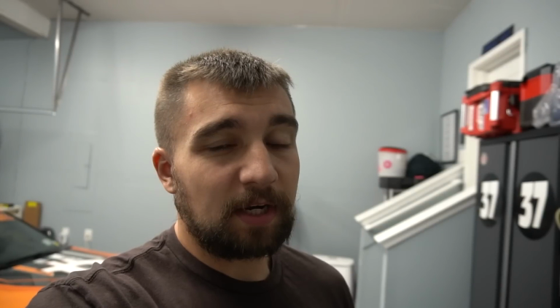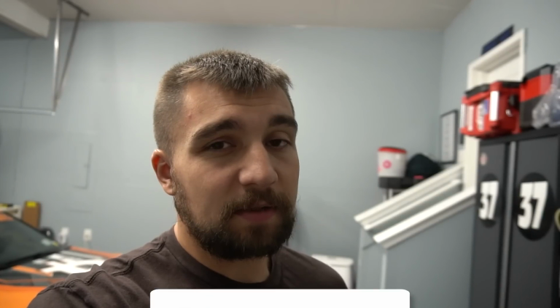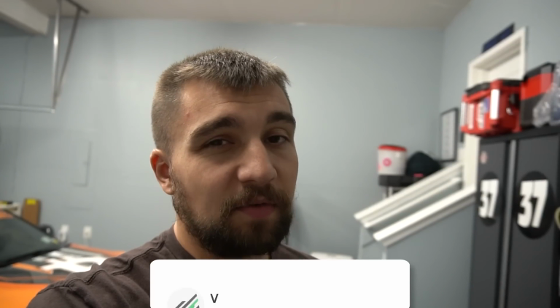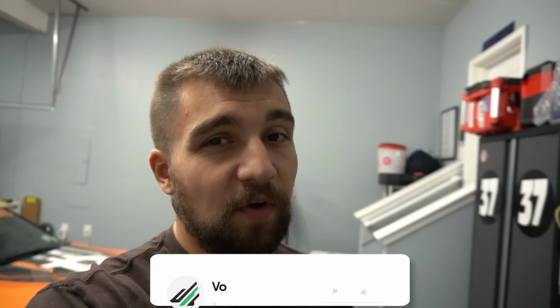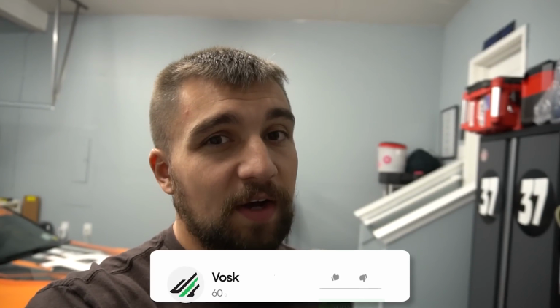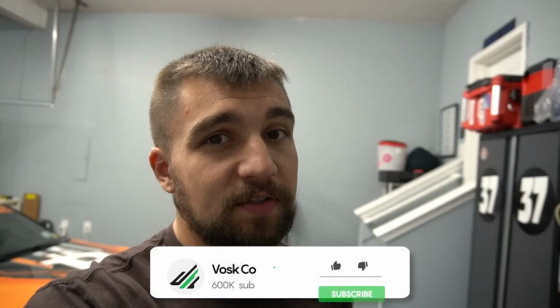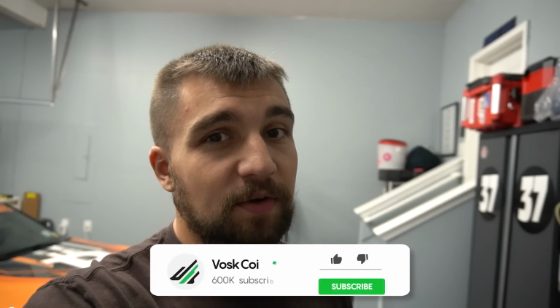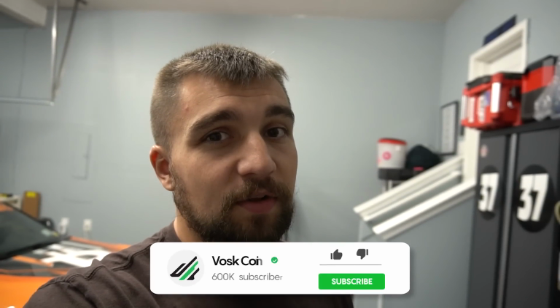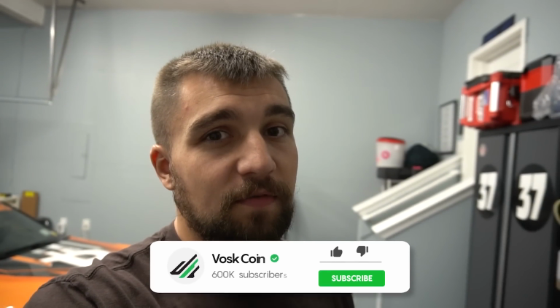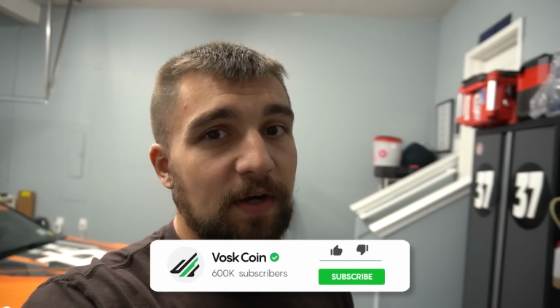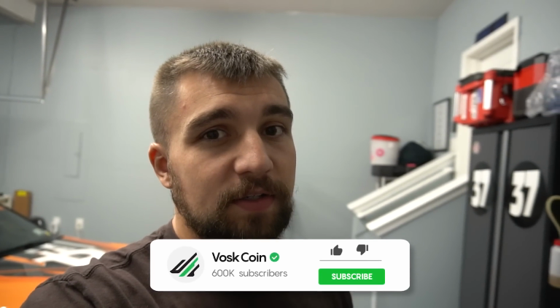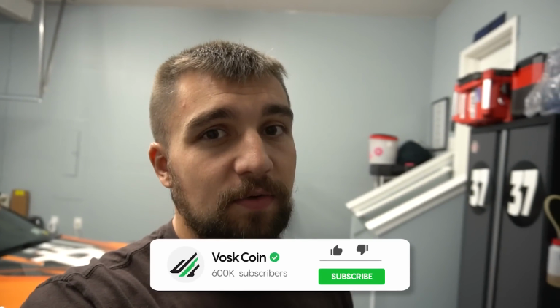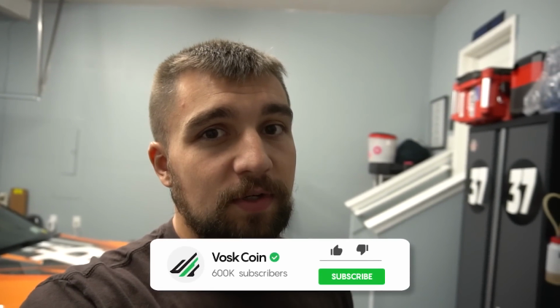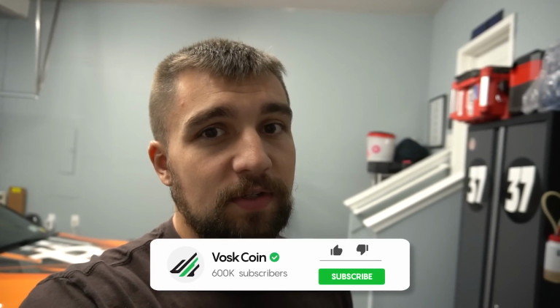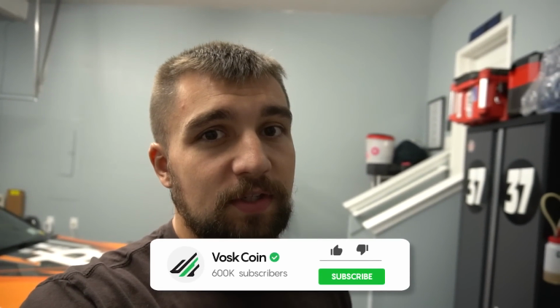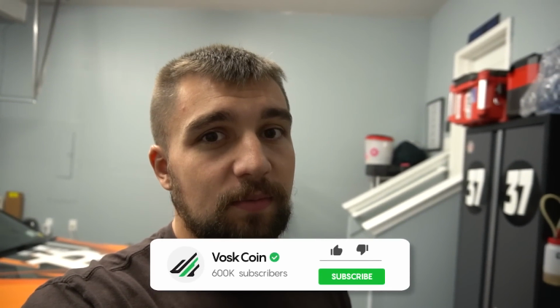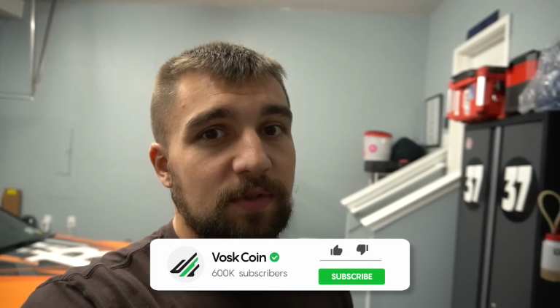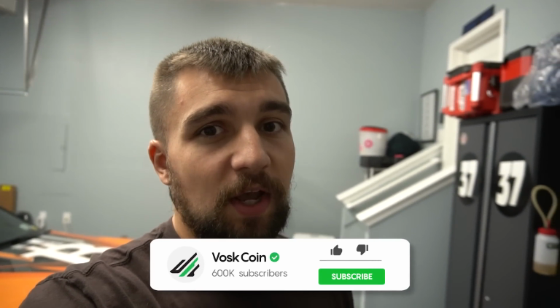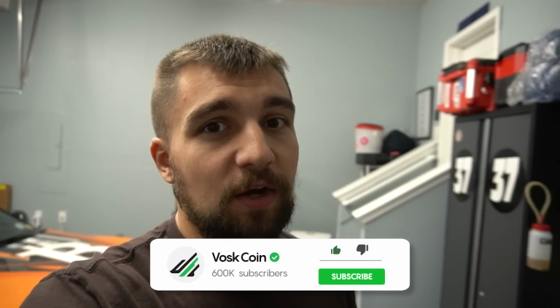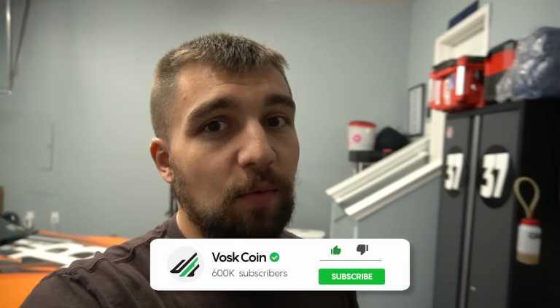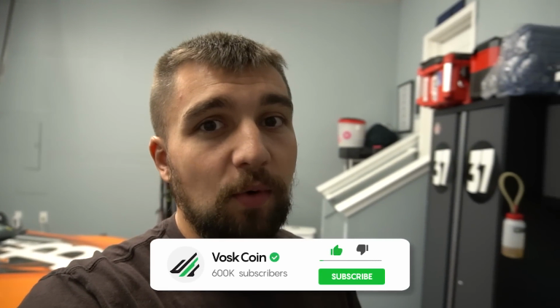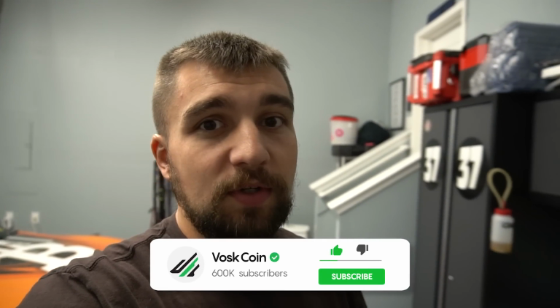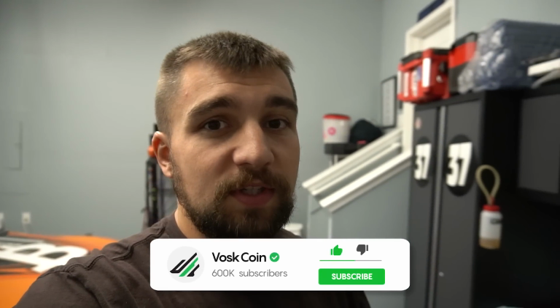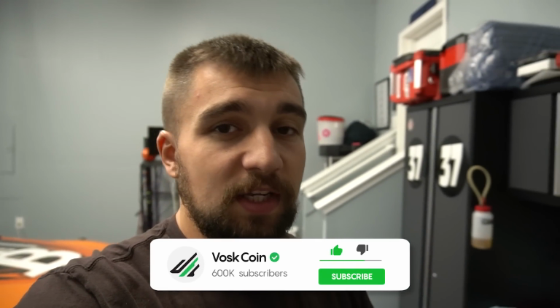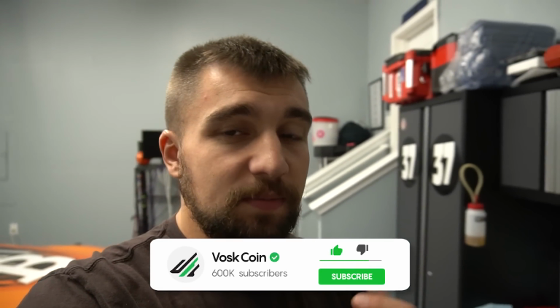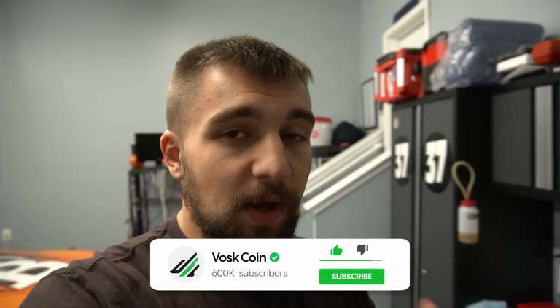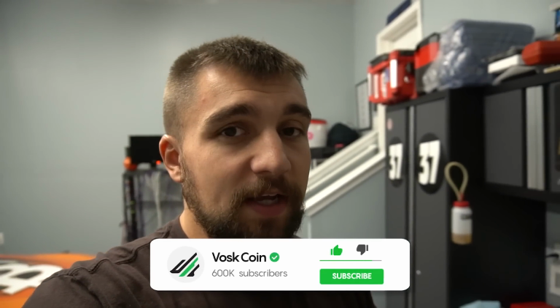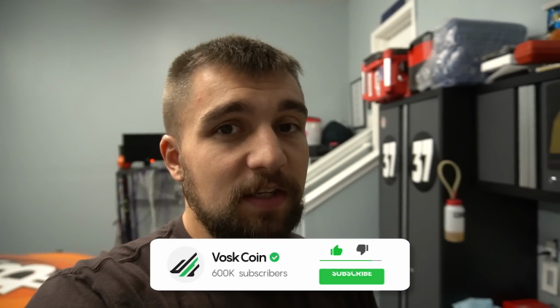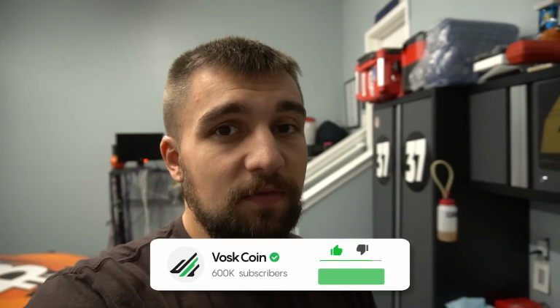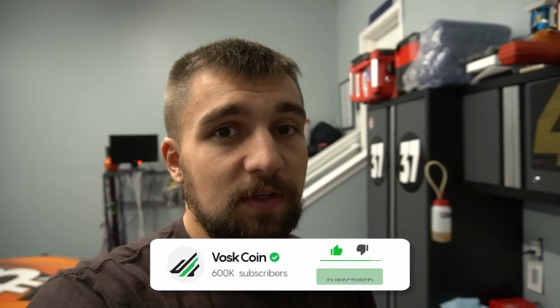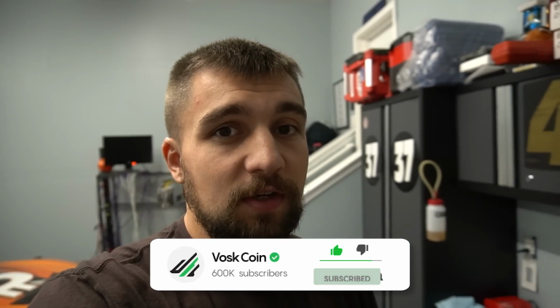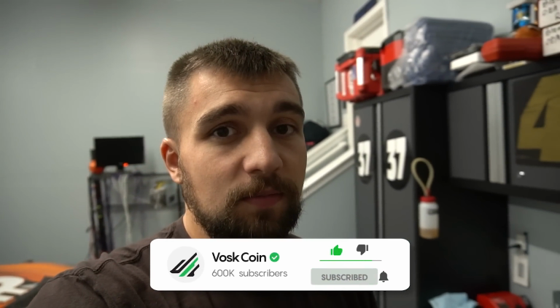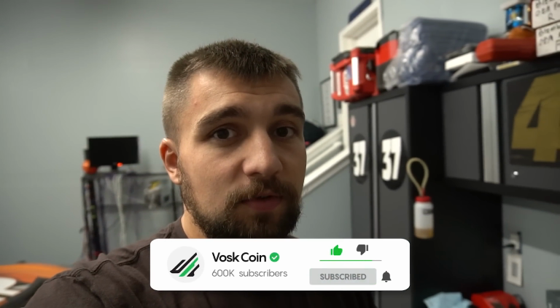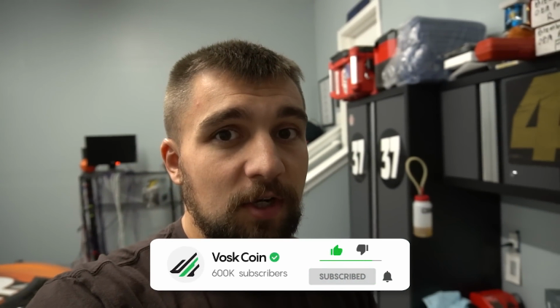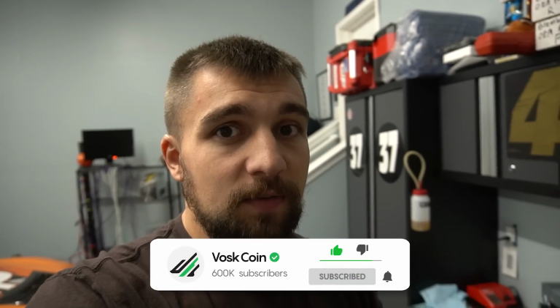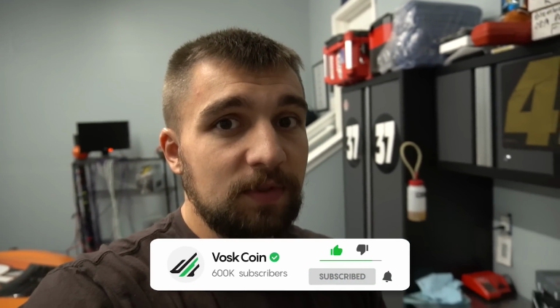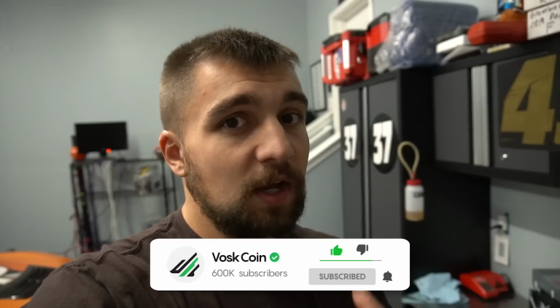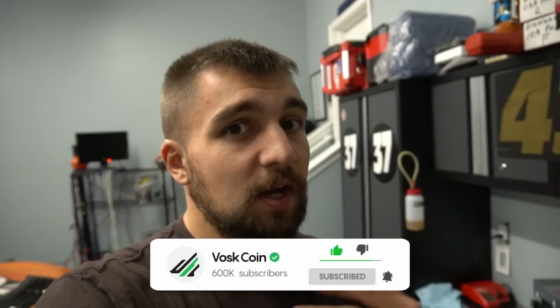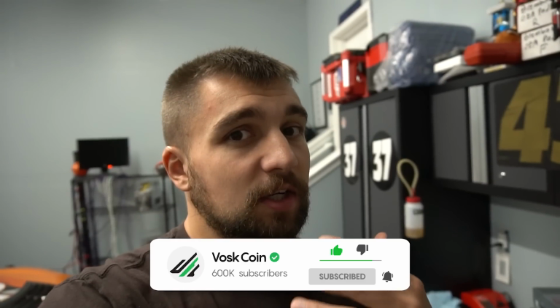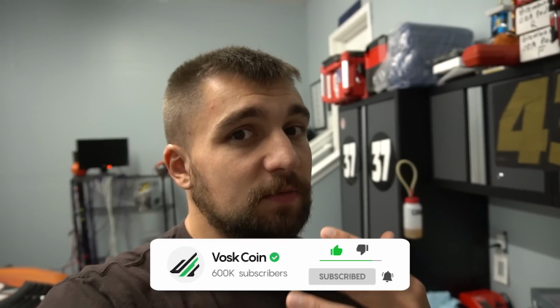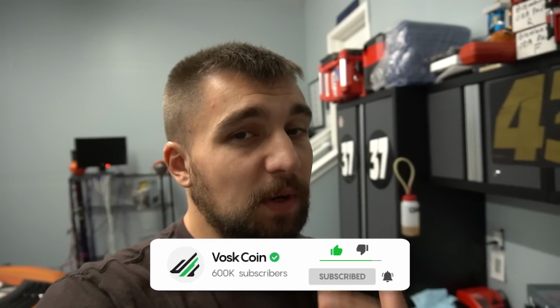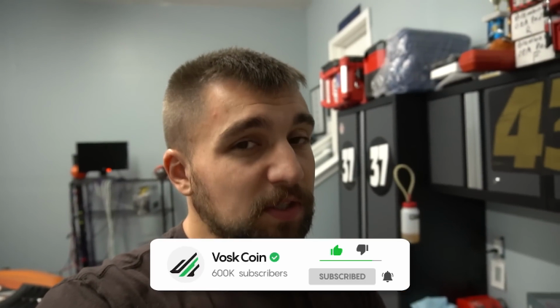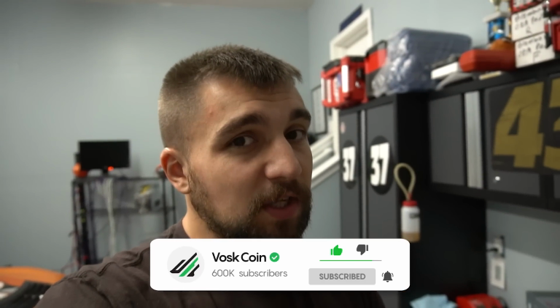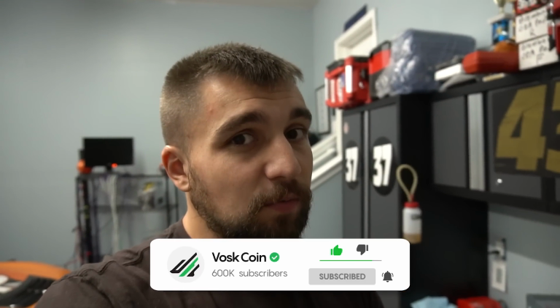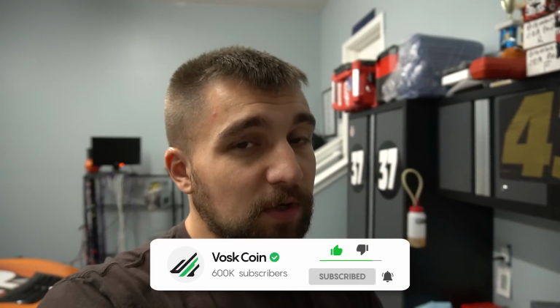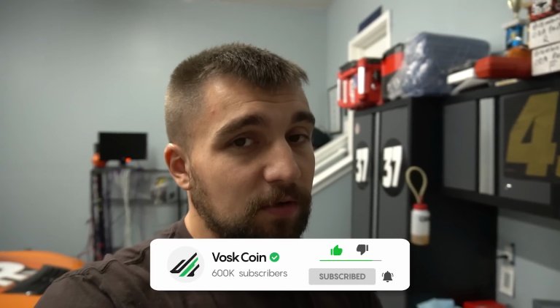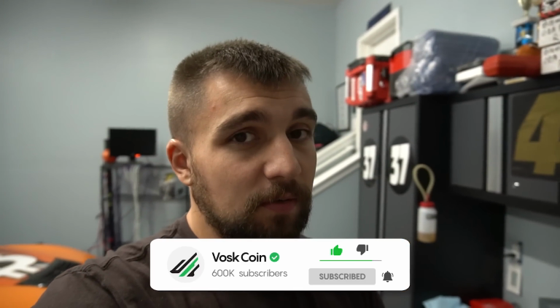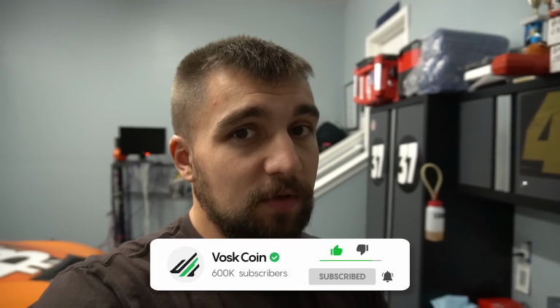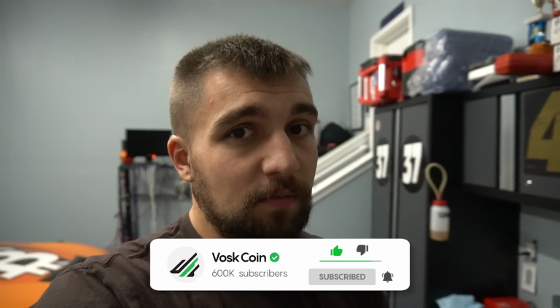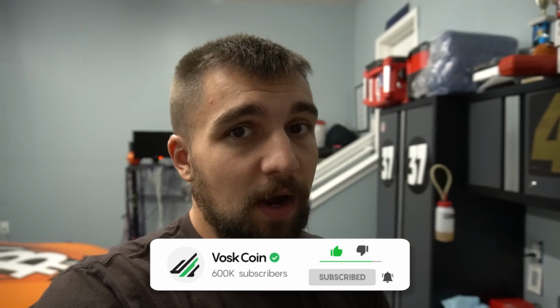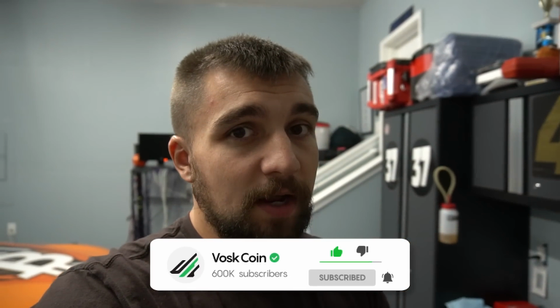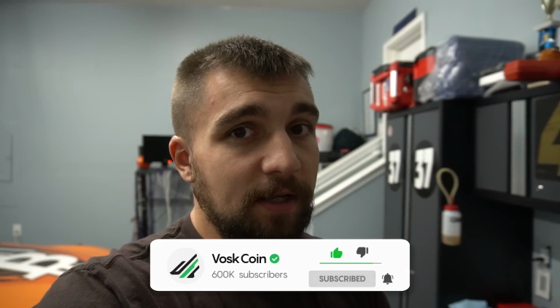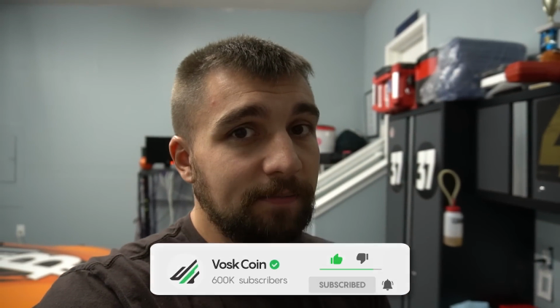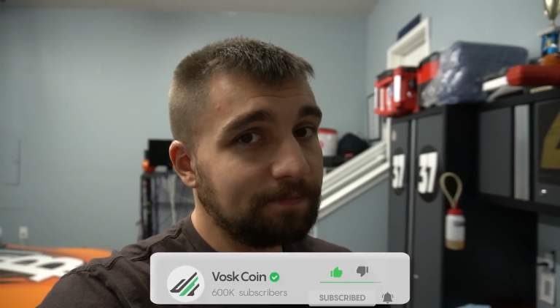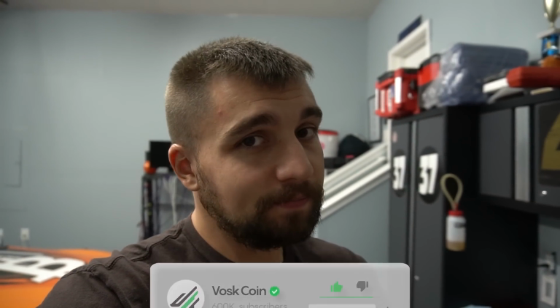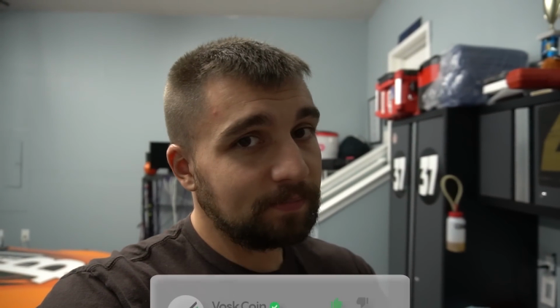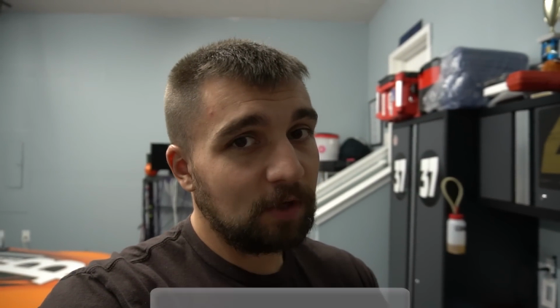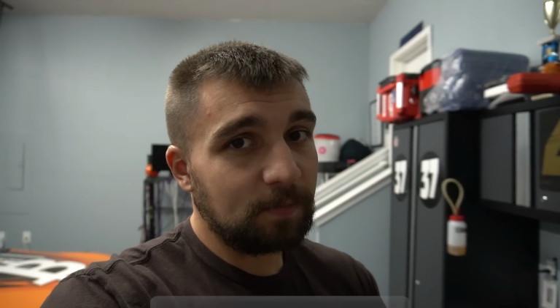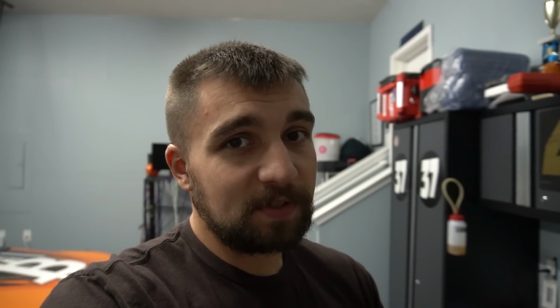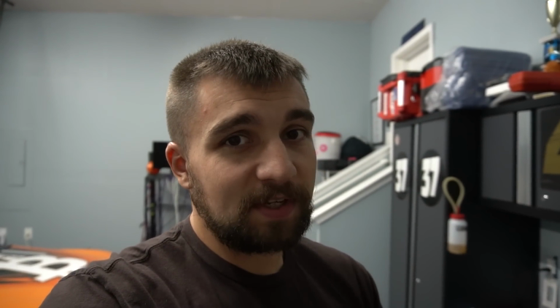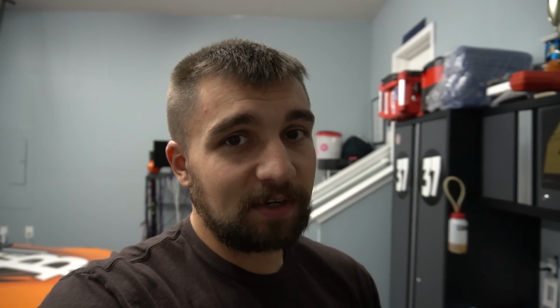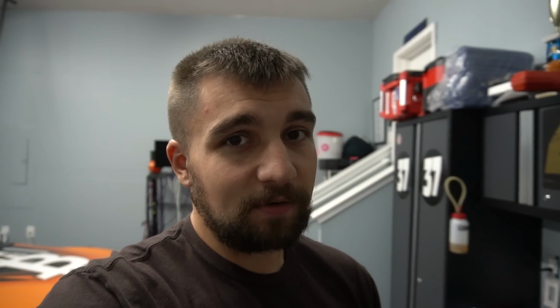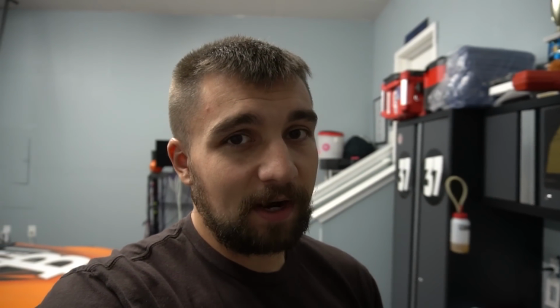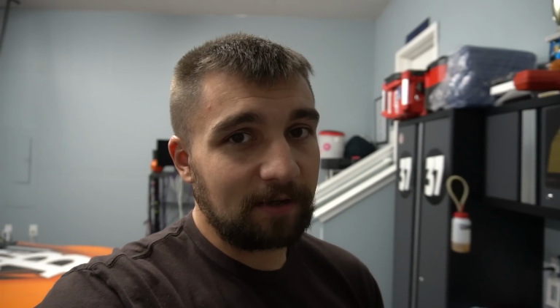My name is Vosker on the Voskcoin YouTube channel, where we chase passive income dreams especially with crypto mining. Hope you stick around.